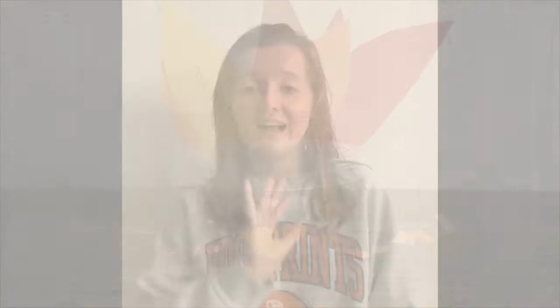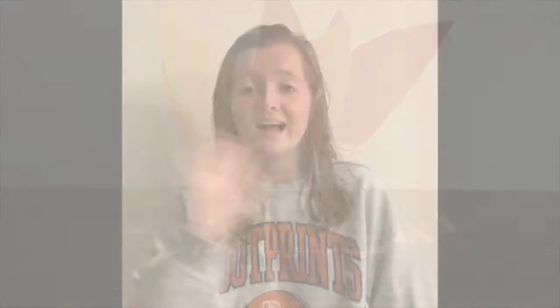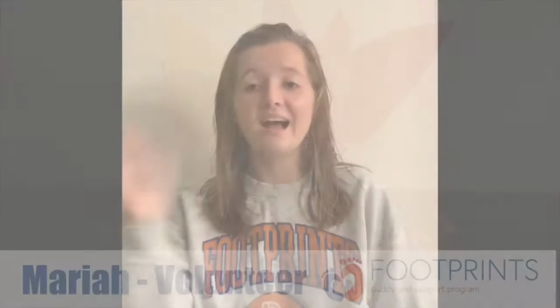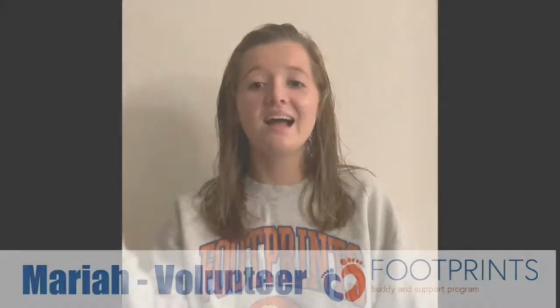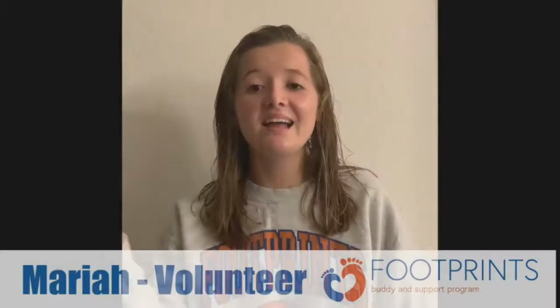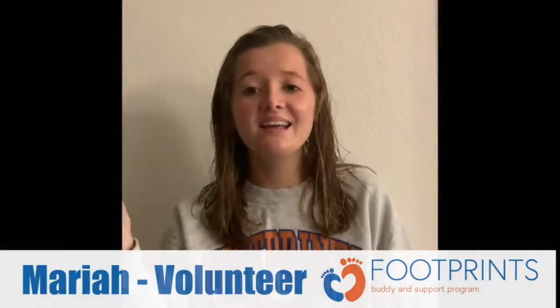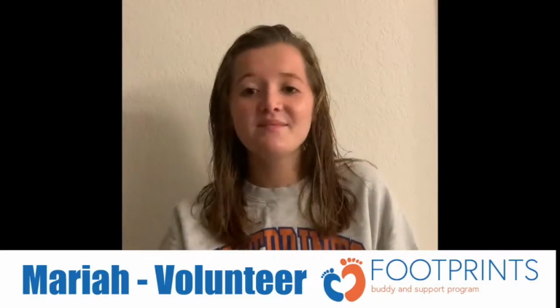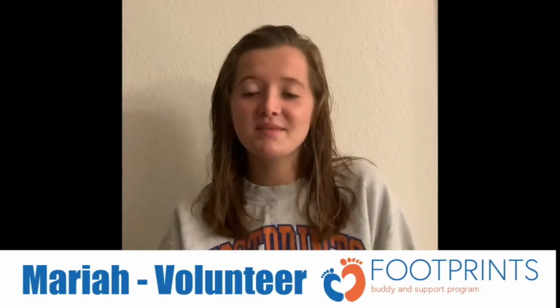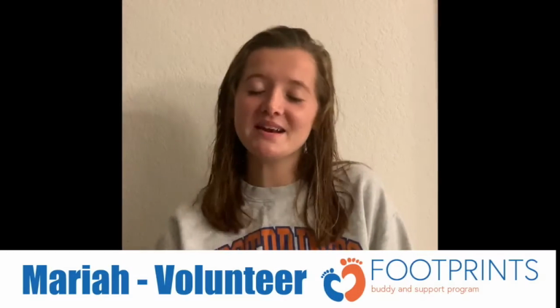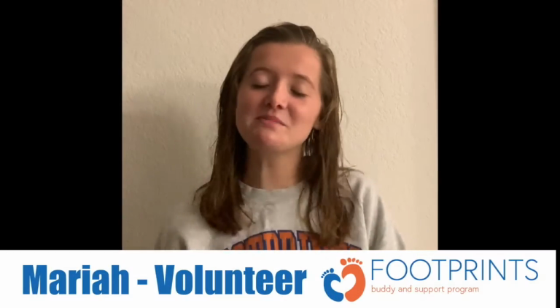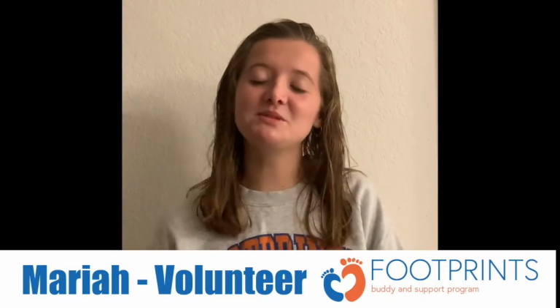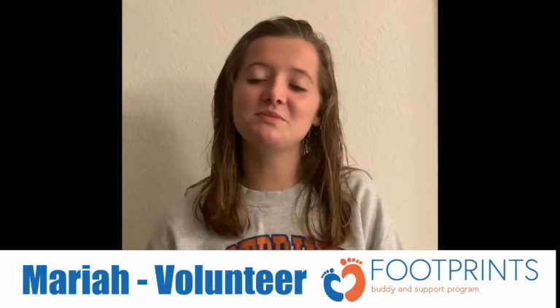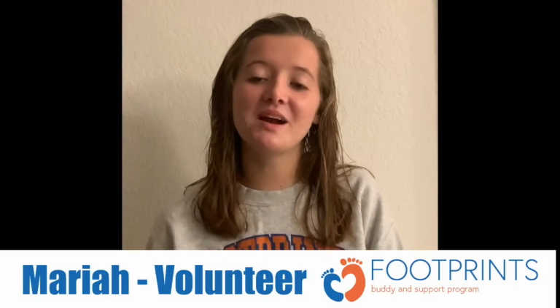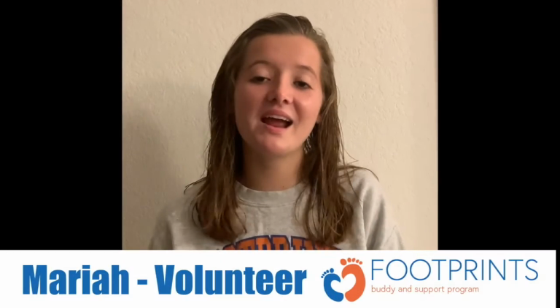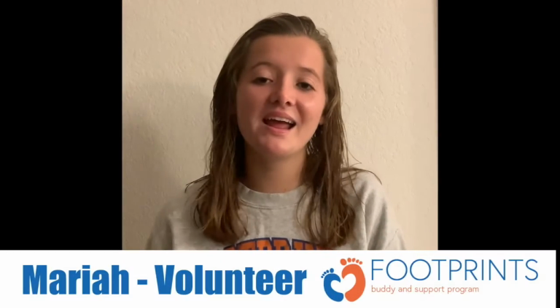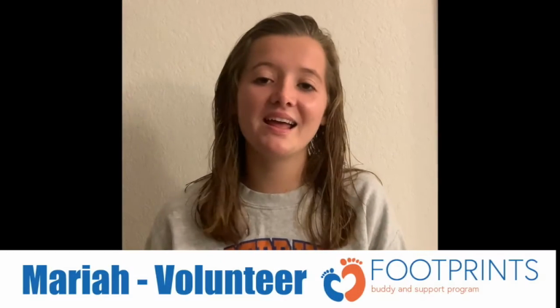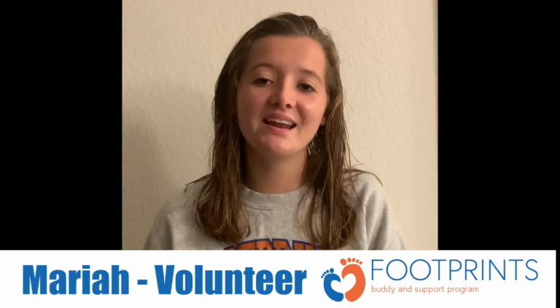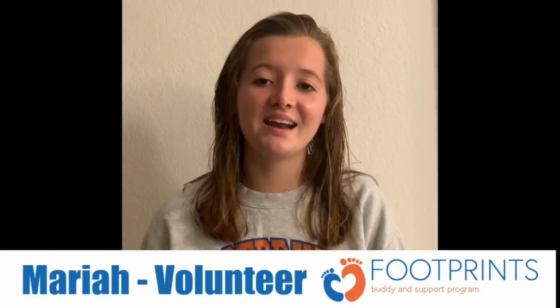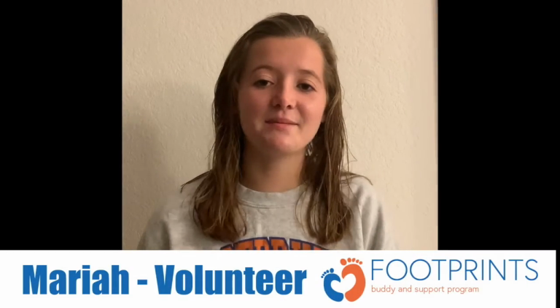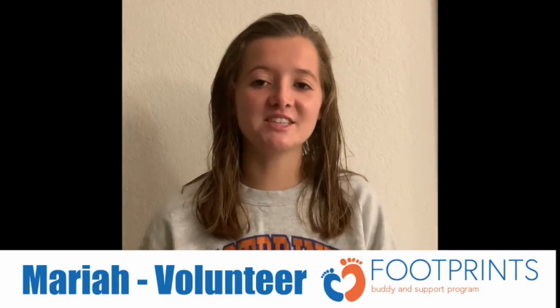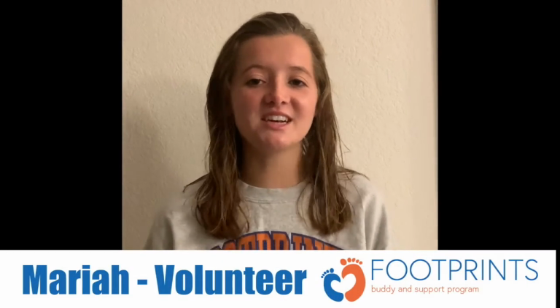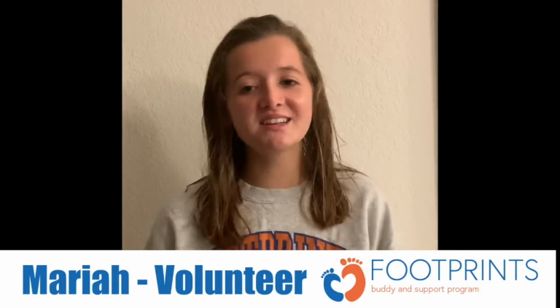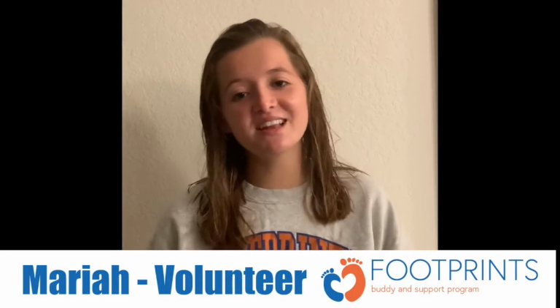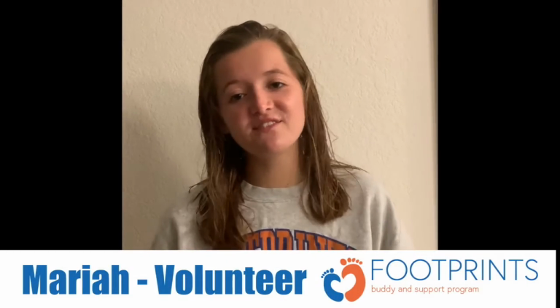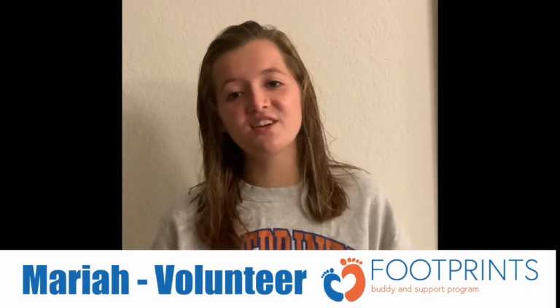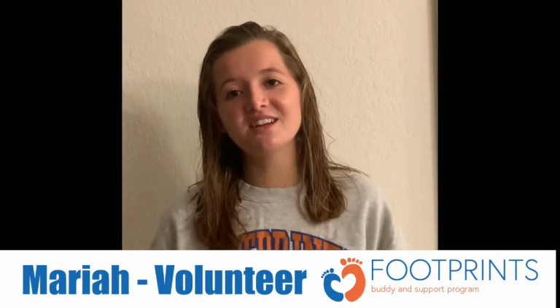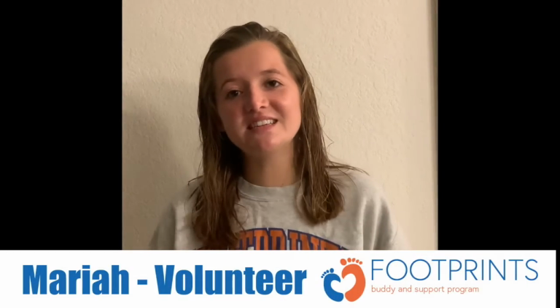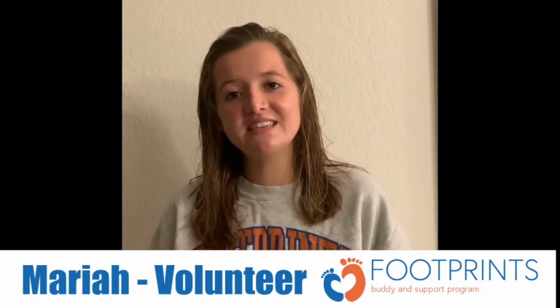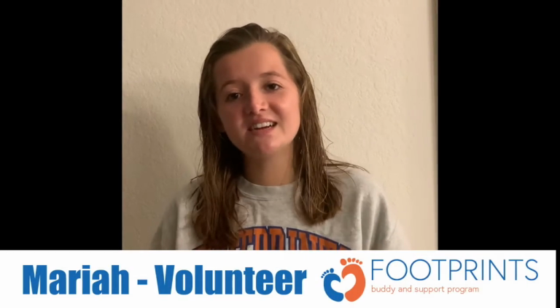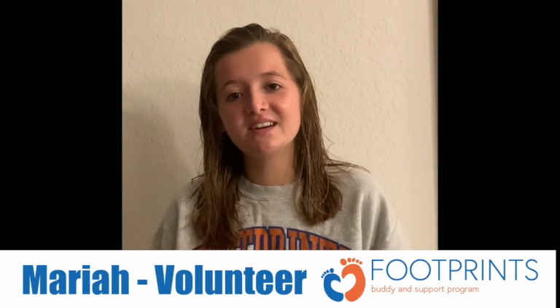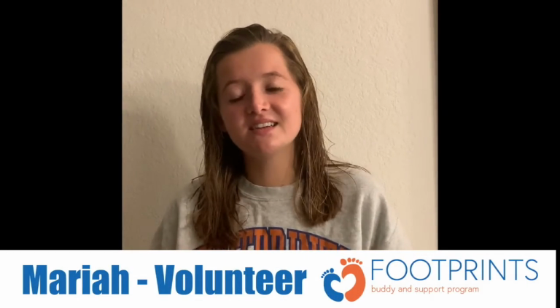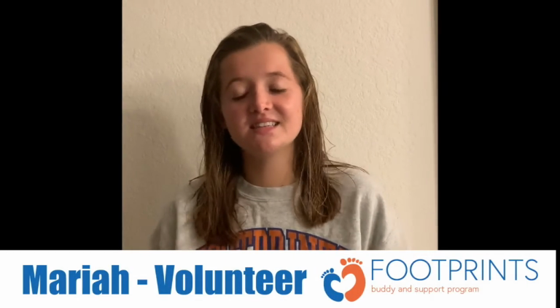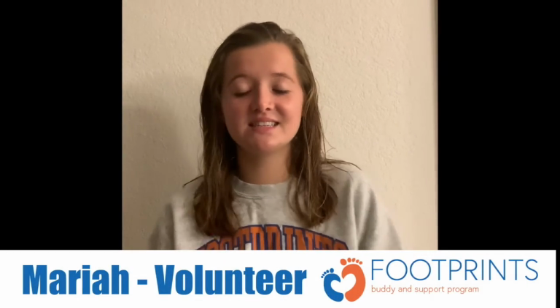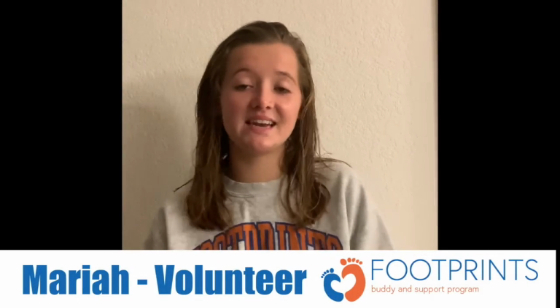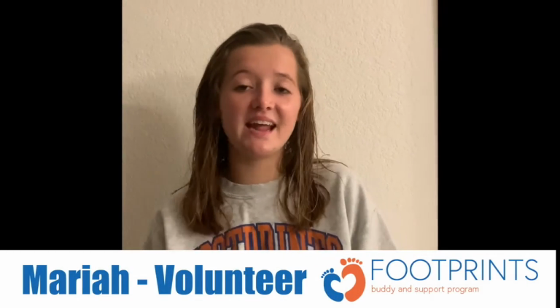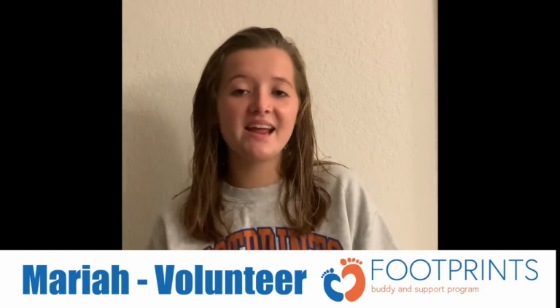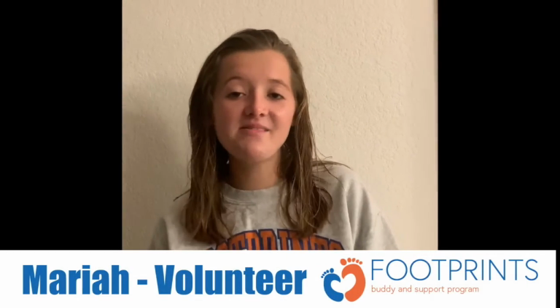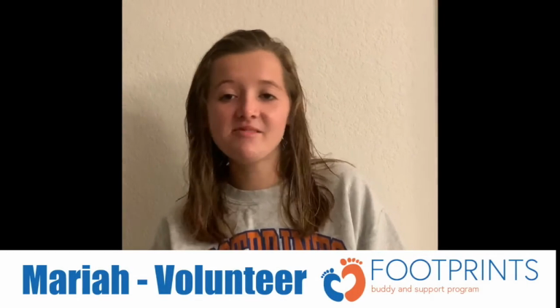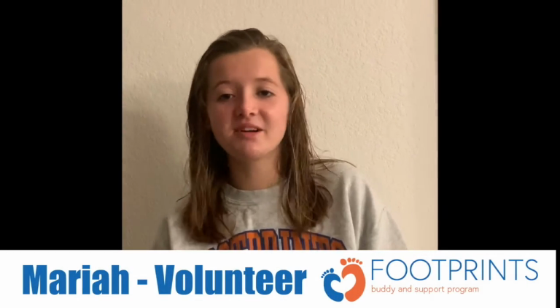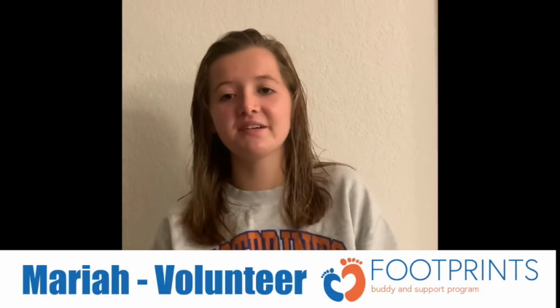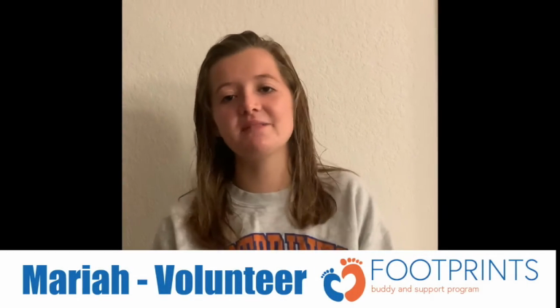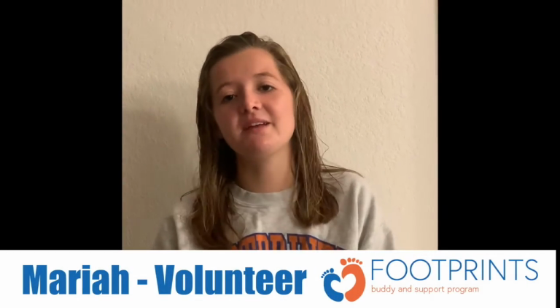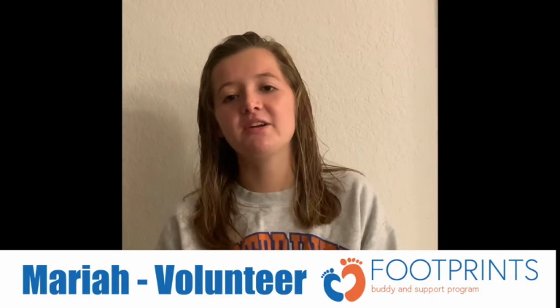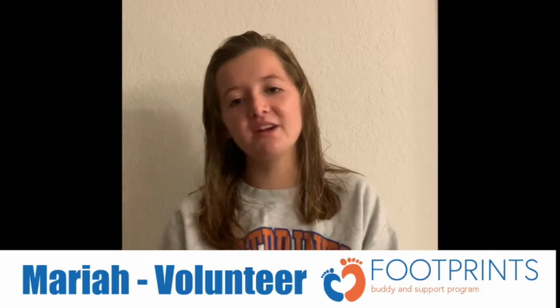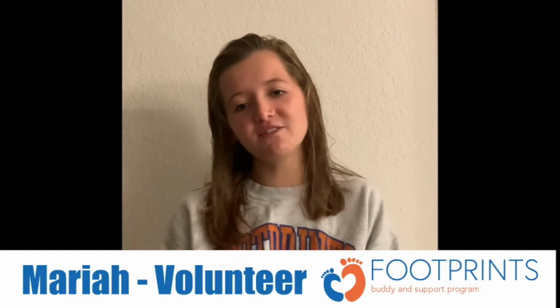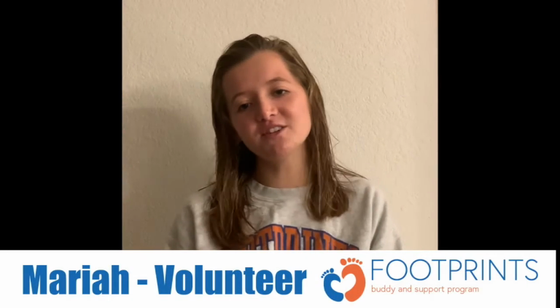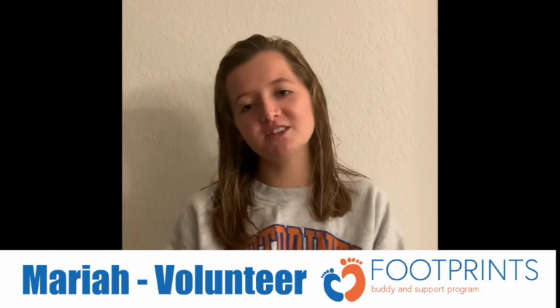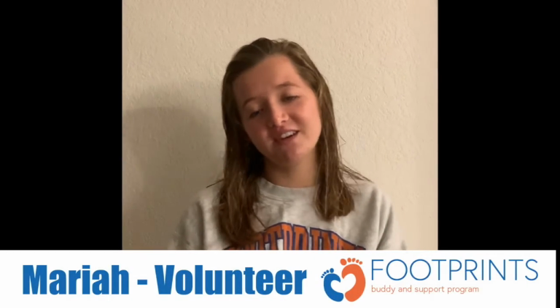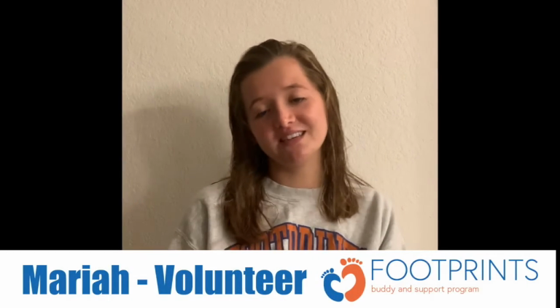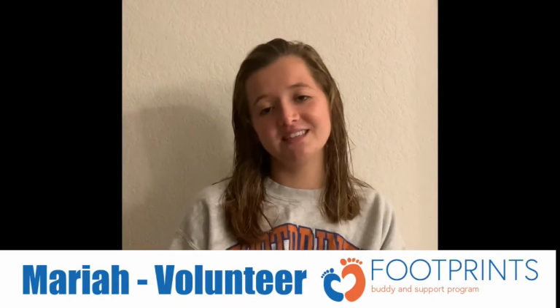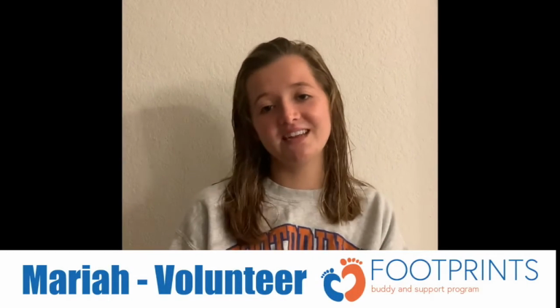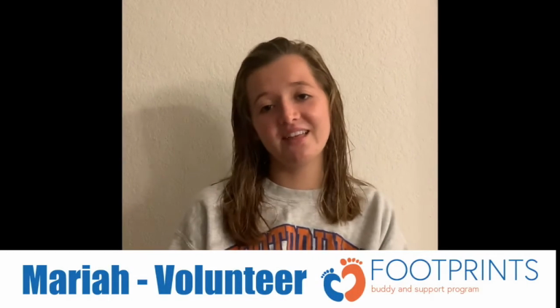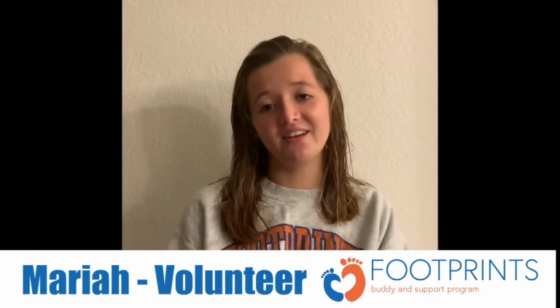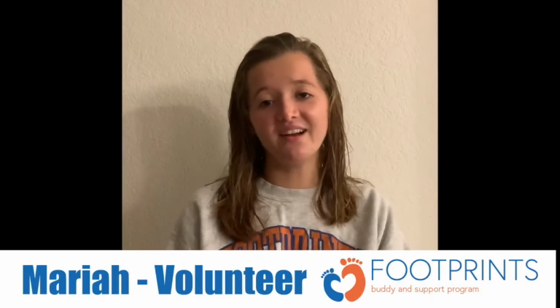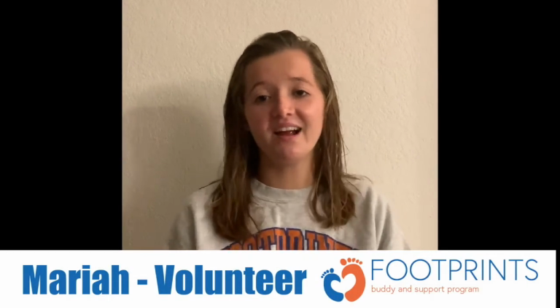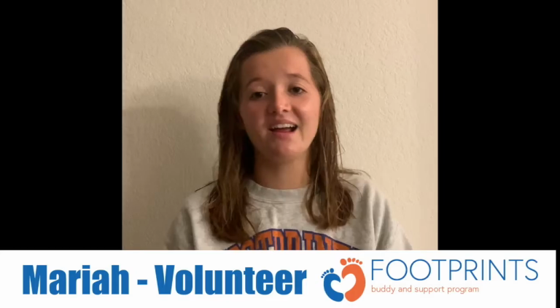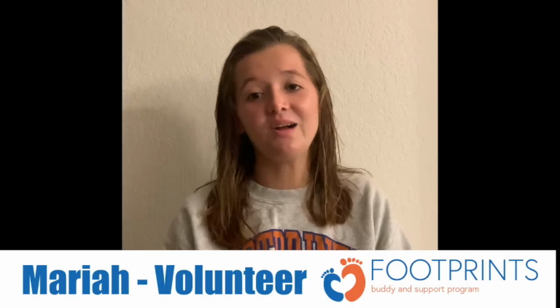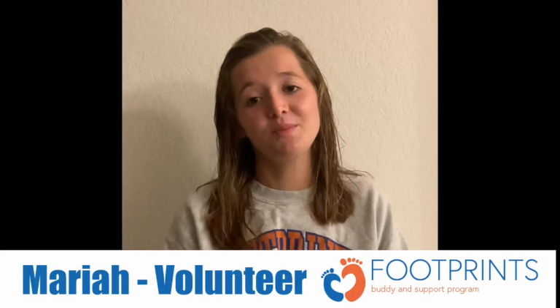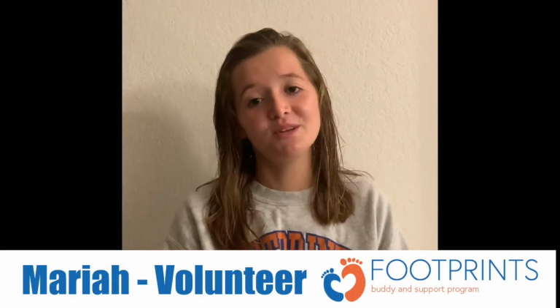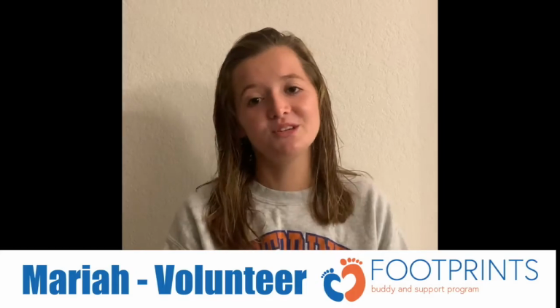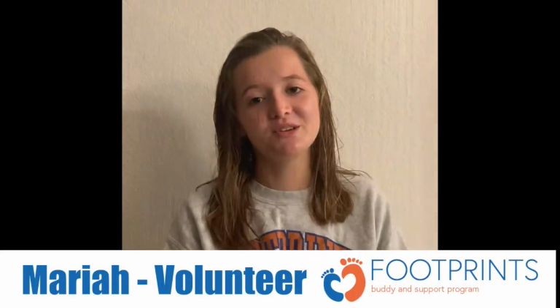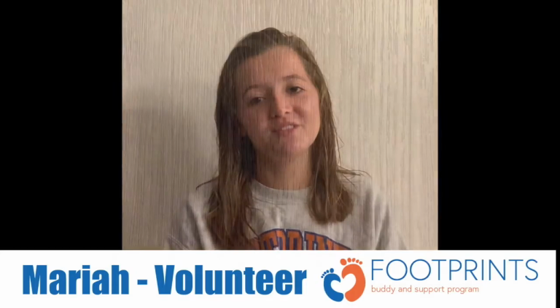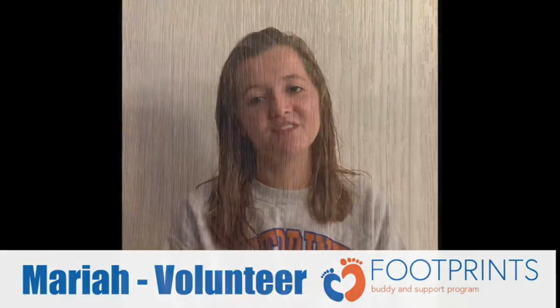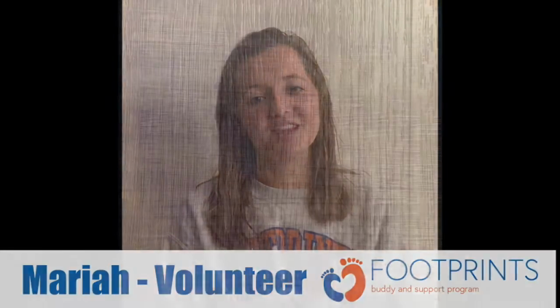Hi, my name is Mariah and I'm a Child Life Volunteer. Today, we're going to make Grateful Turkeys together. I hope you enjoy the video.